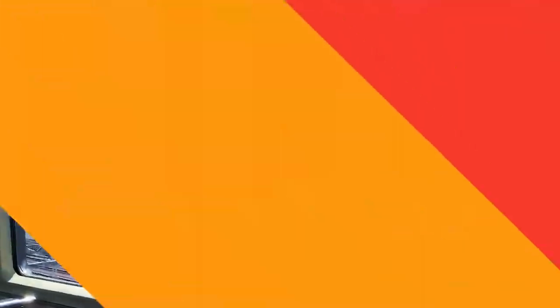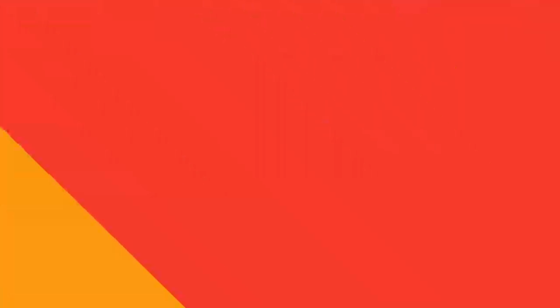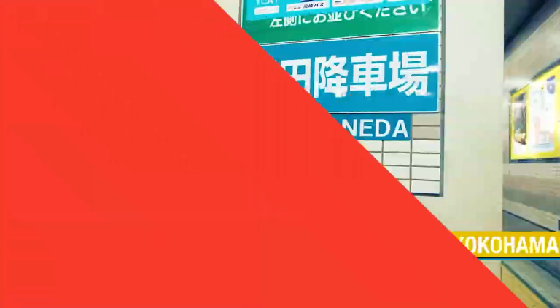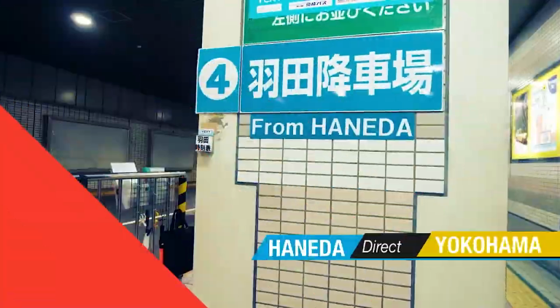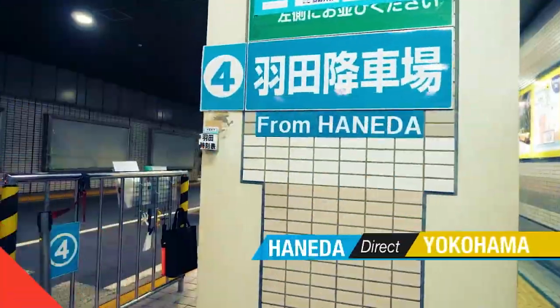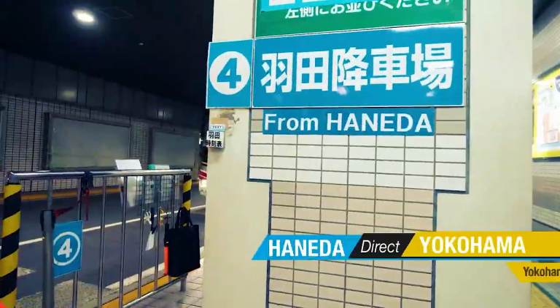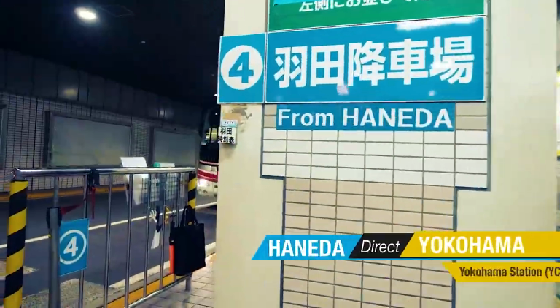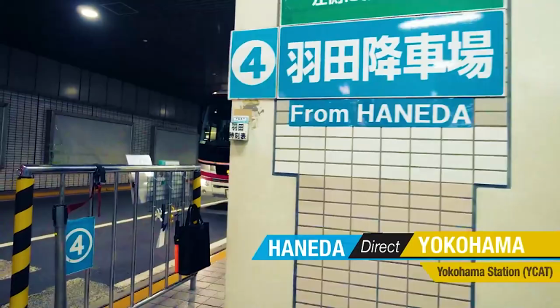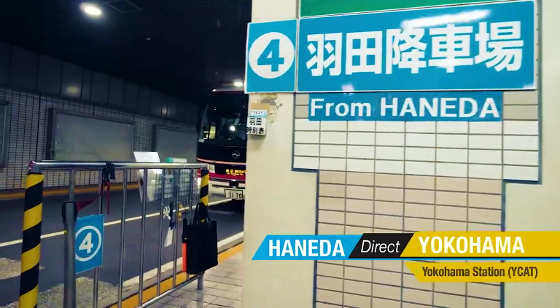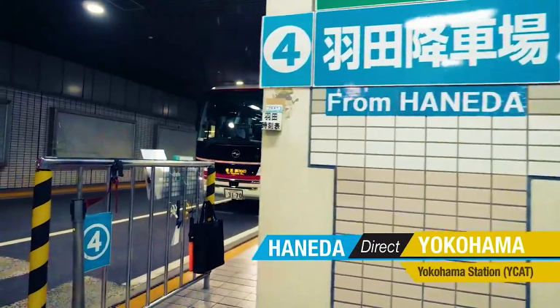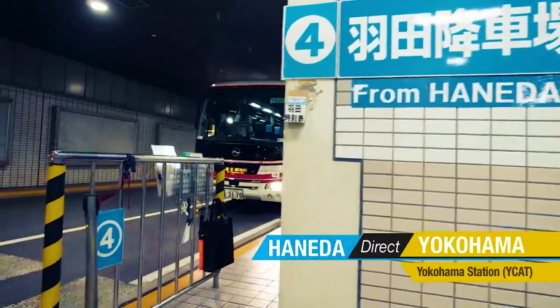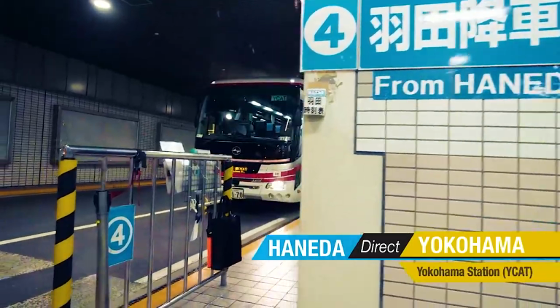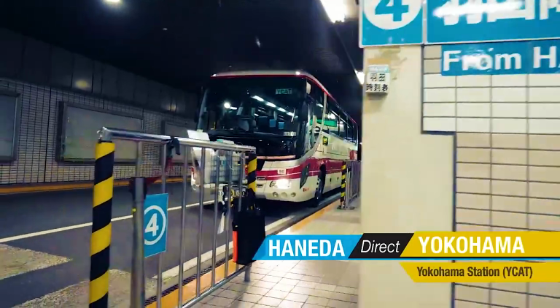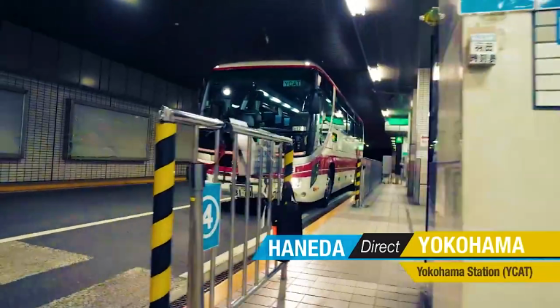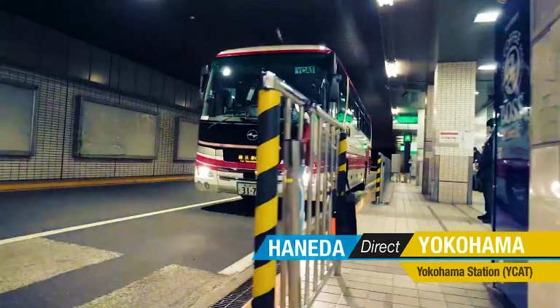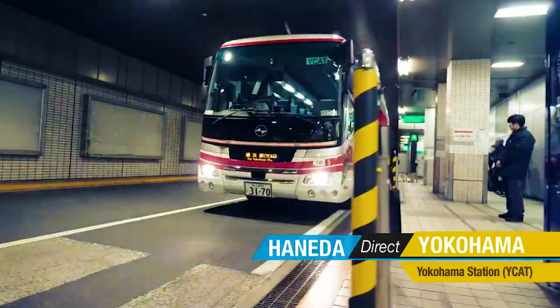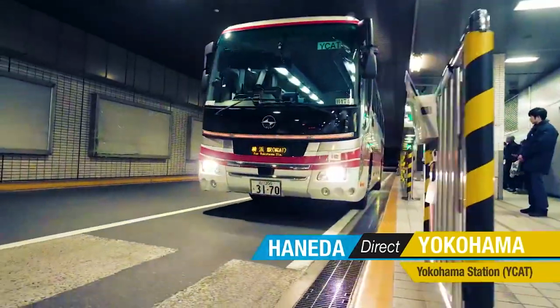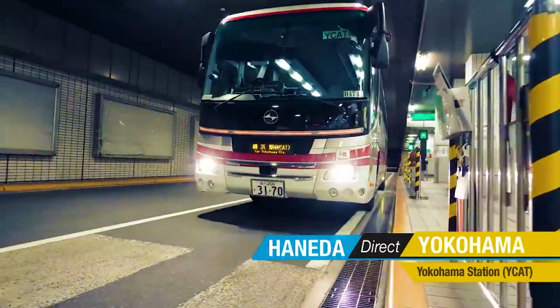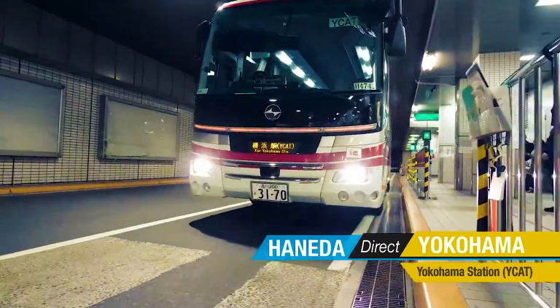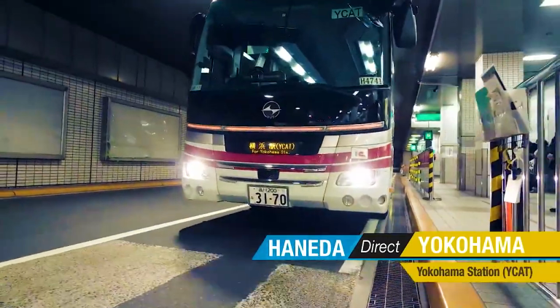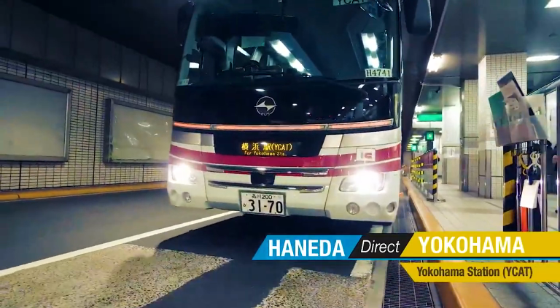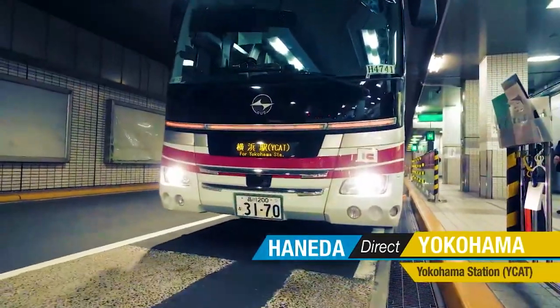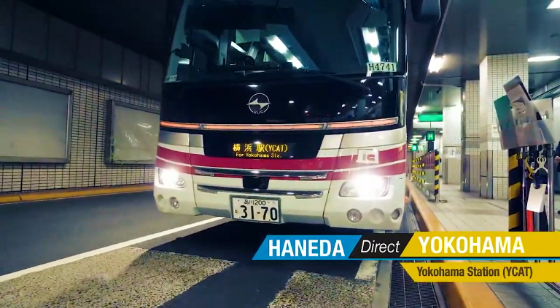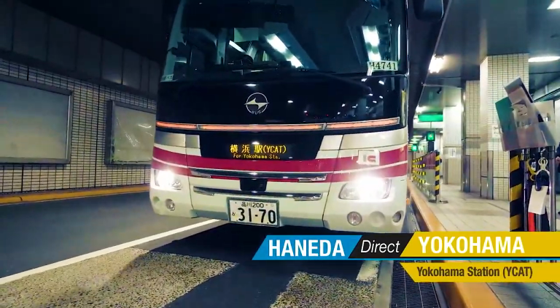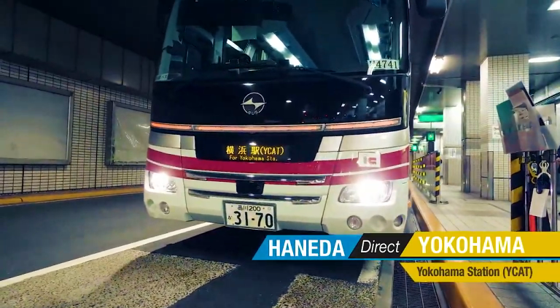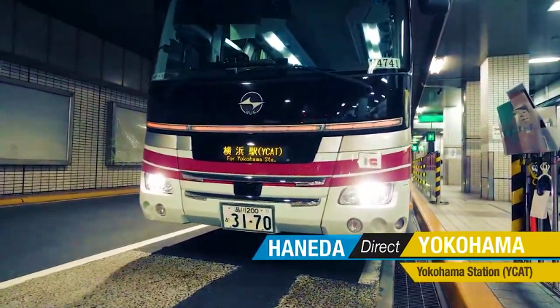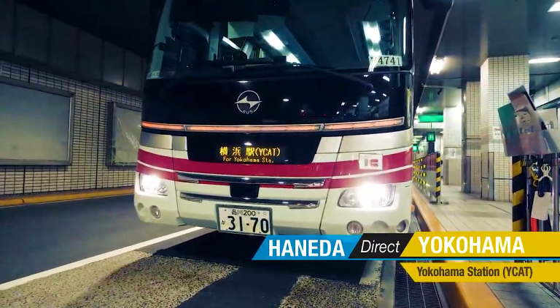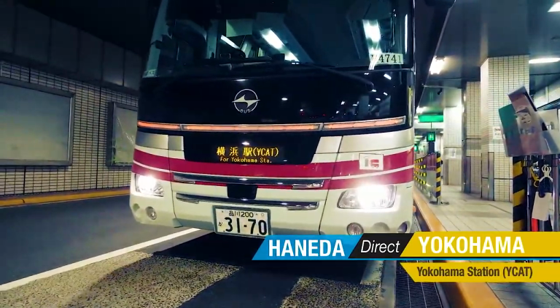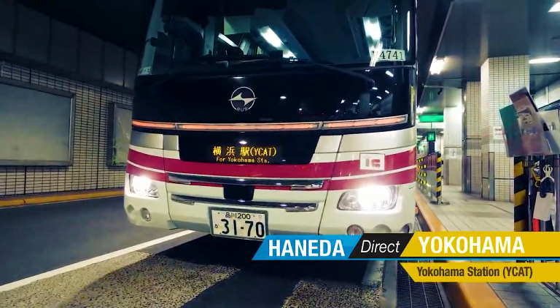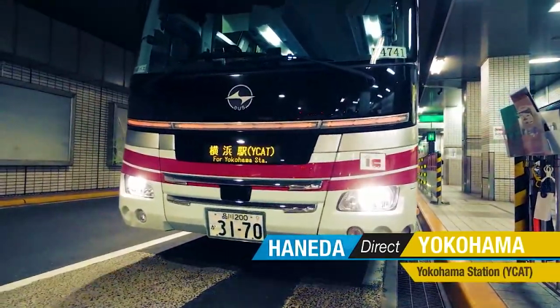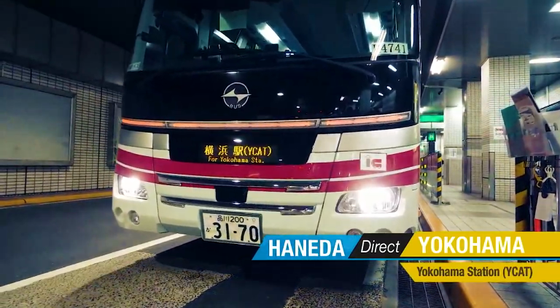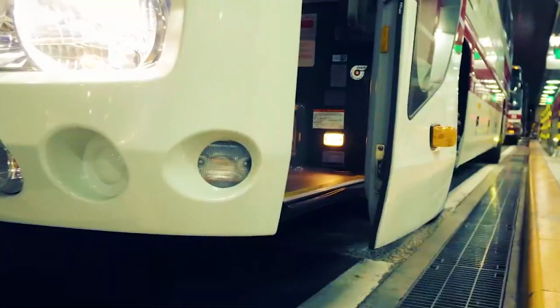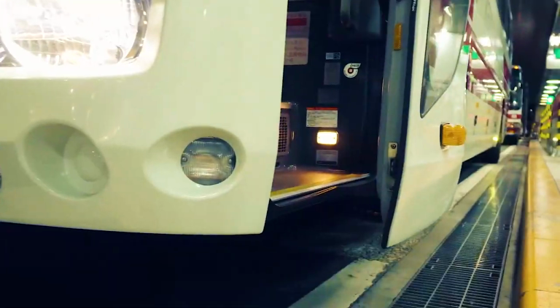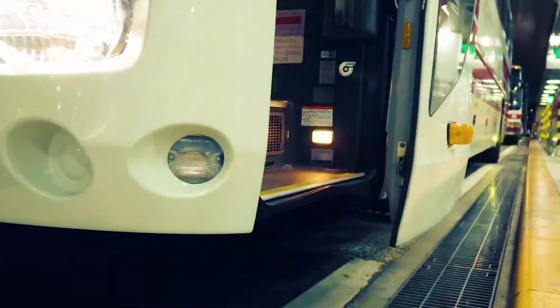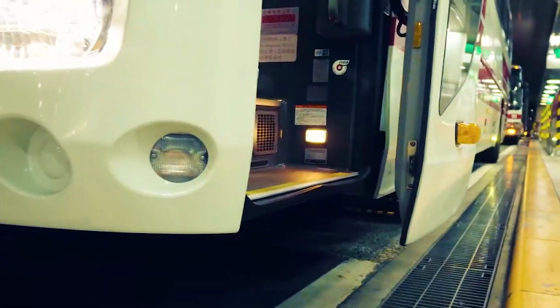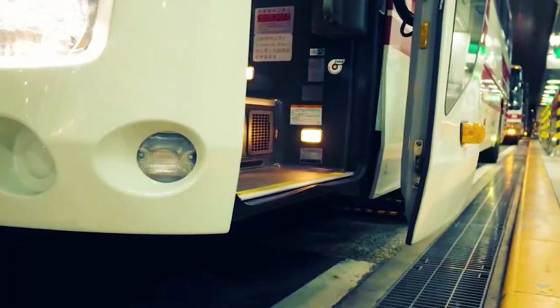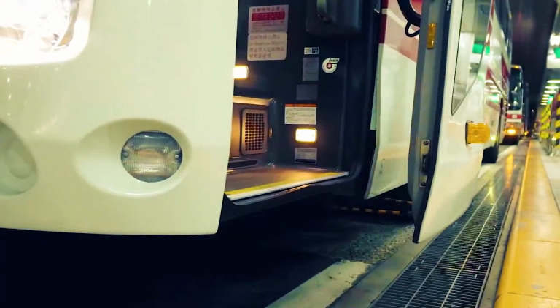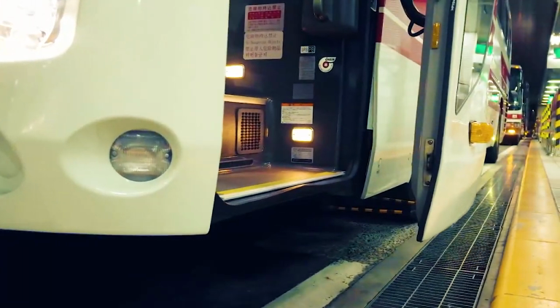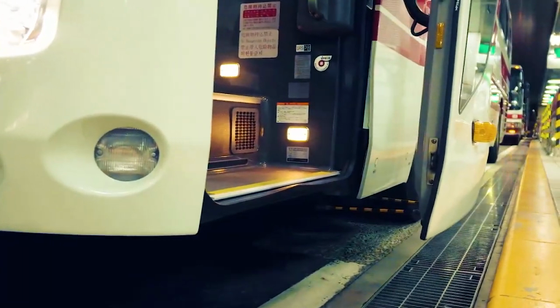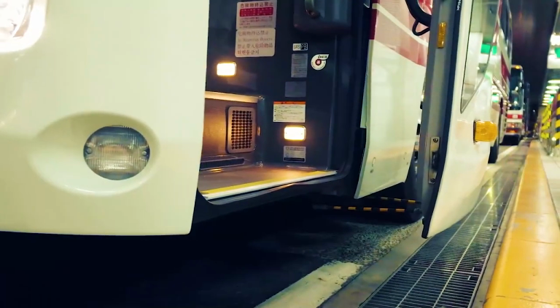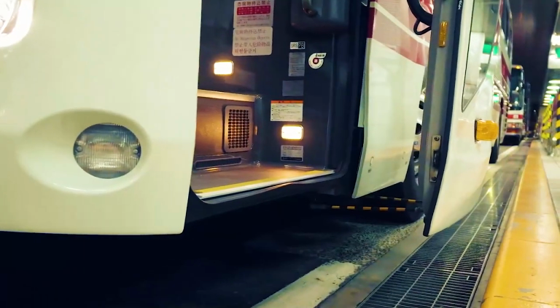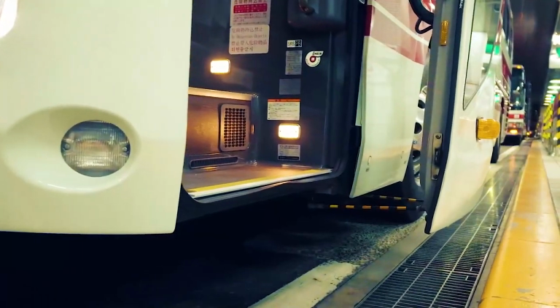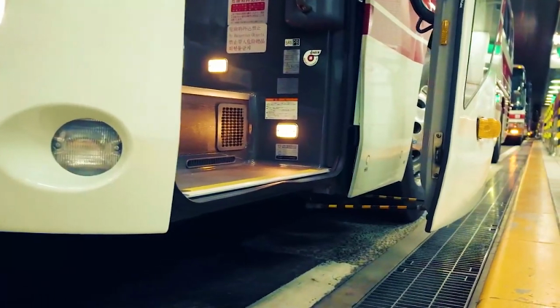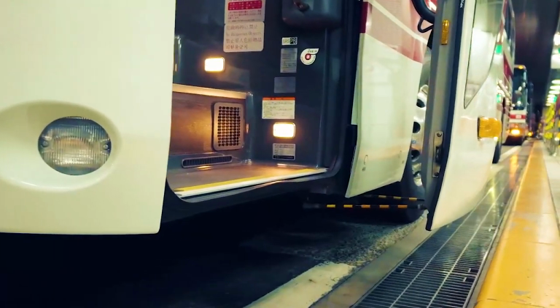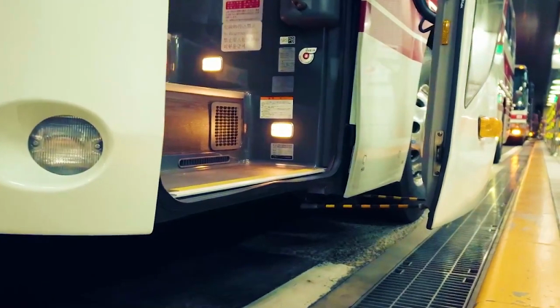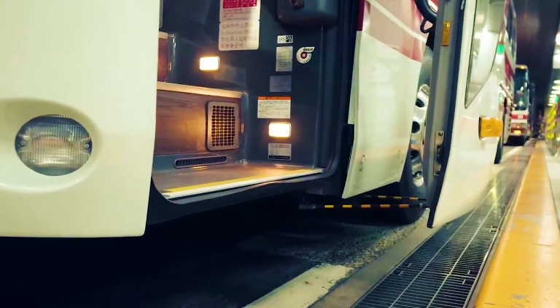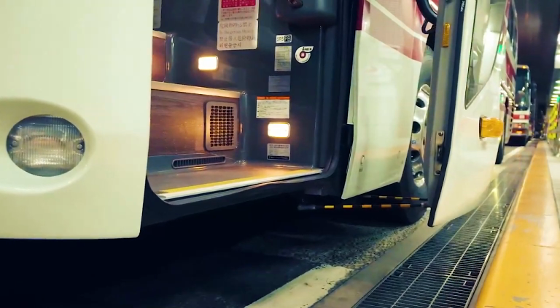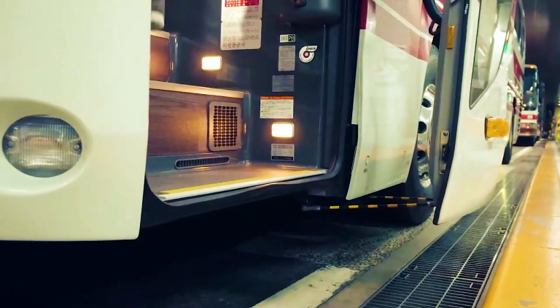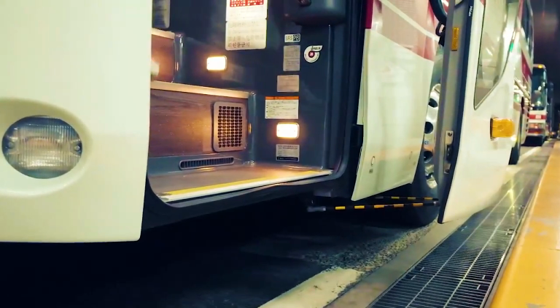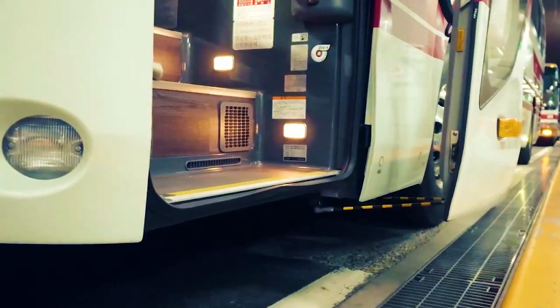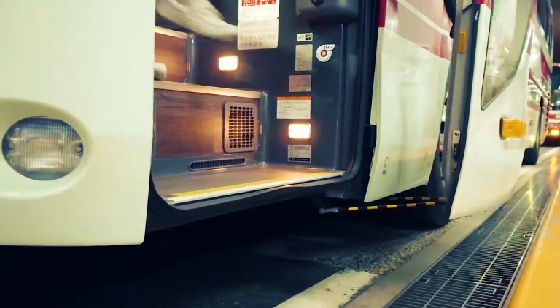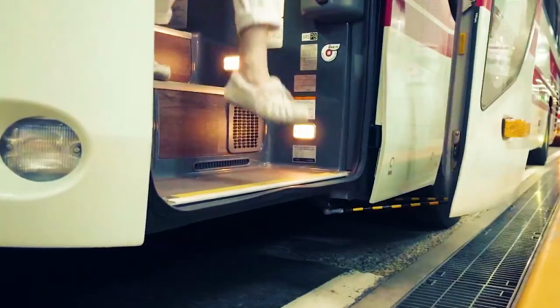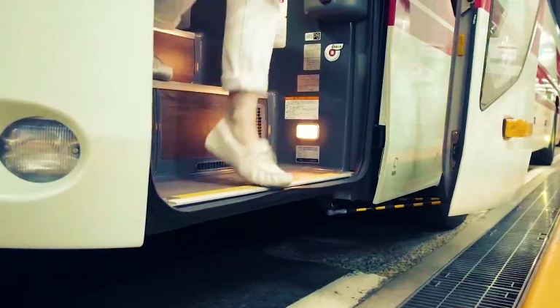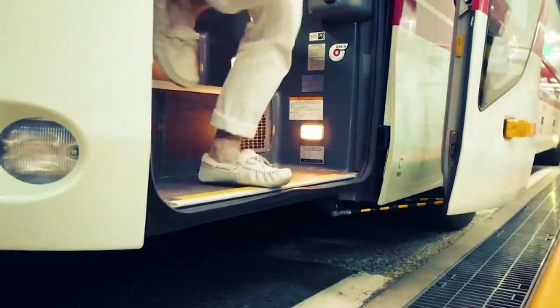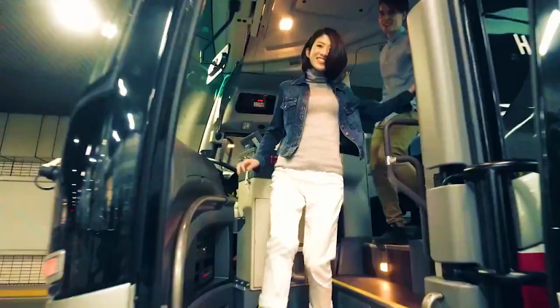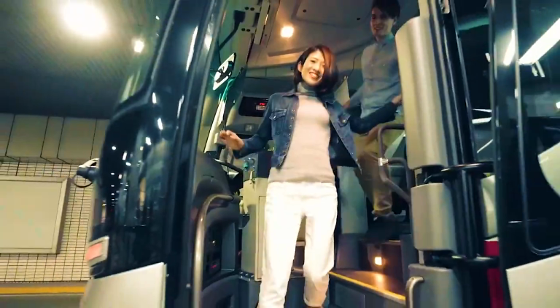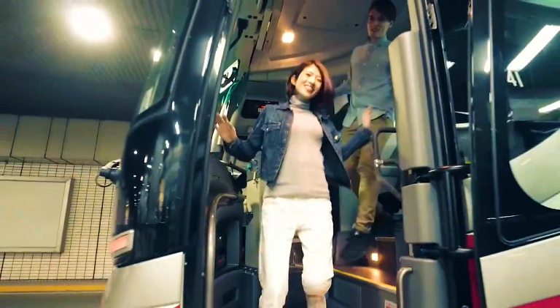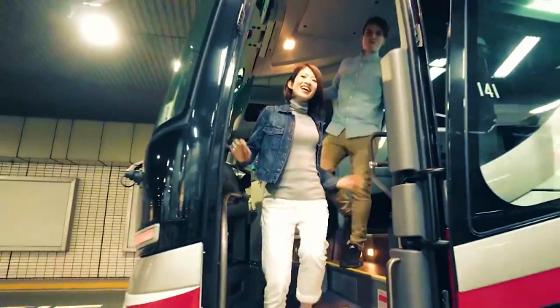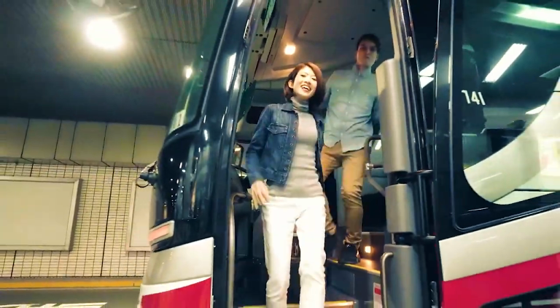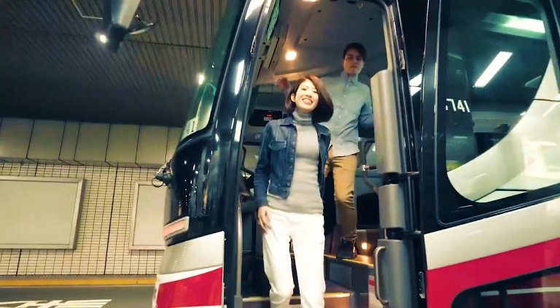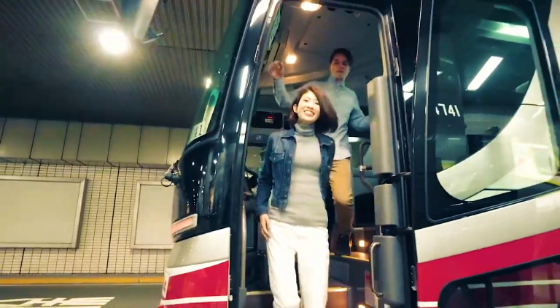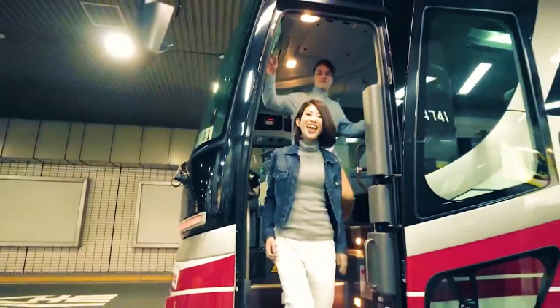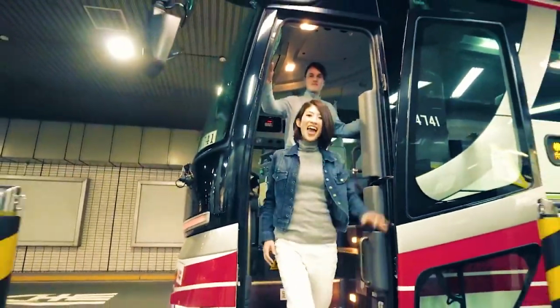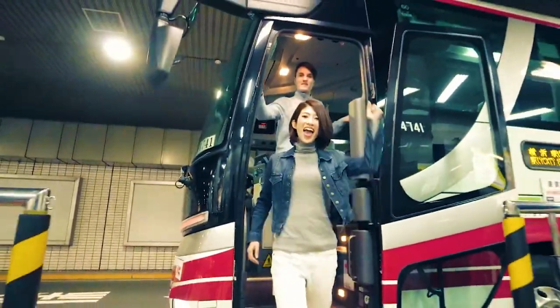Convenient buses connect Tokyo and Kanagawa with Haneda Airport. Keikyu Kyo Bus runs a large number of airport limousine buses that are convenient. See the official website for time schedules and ticket reservations.